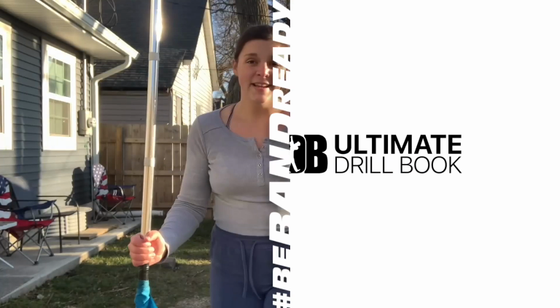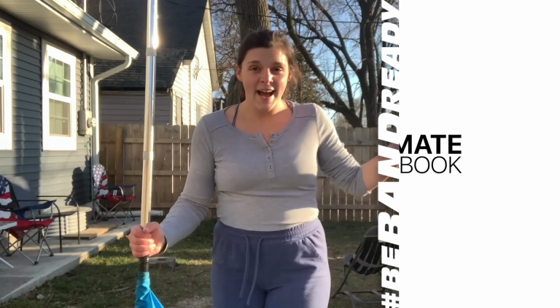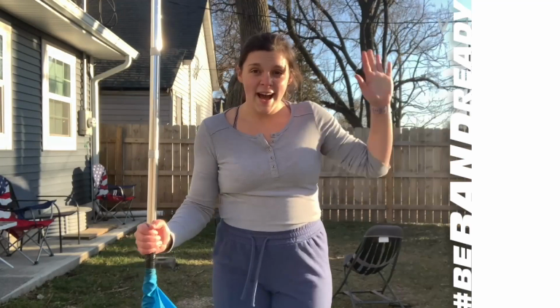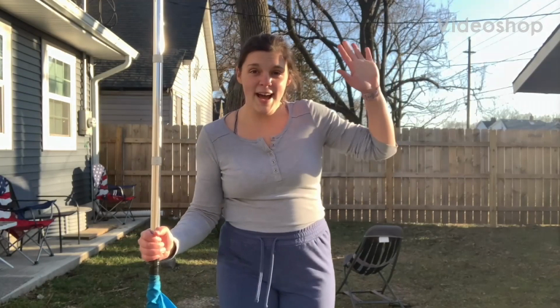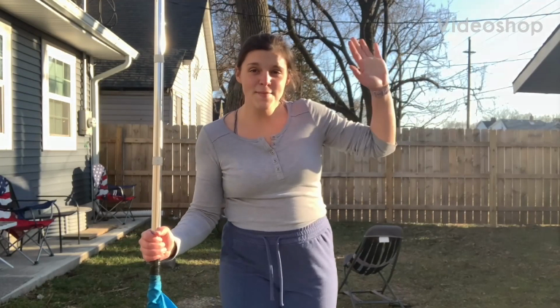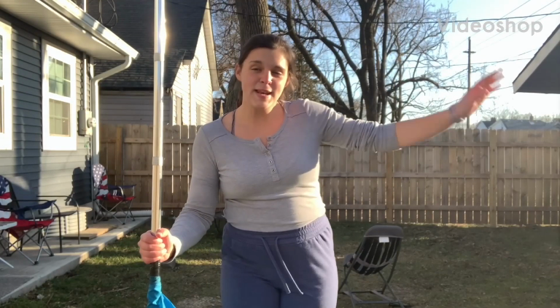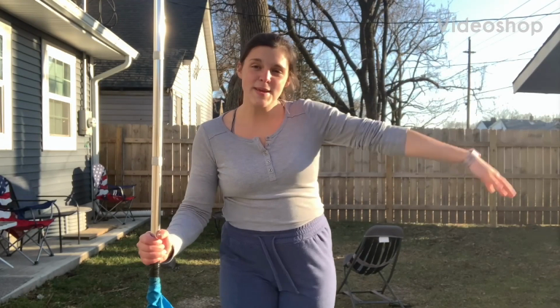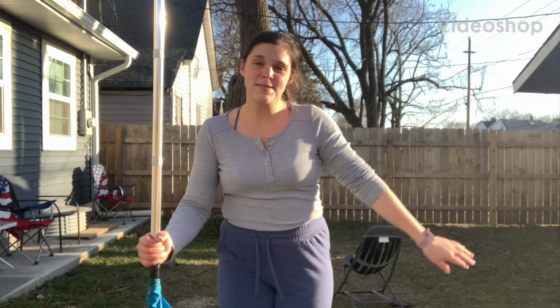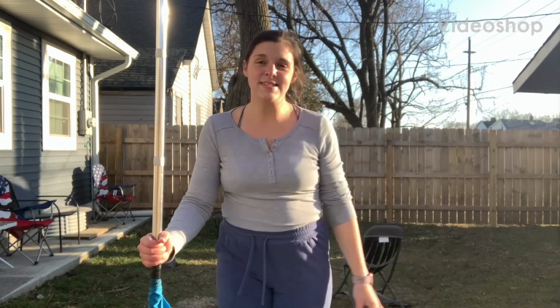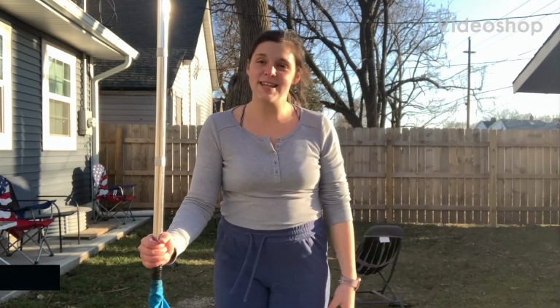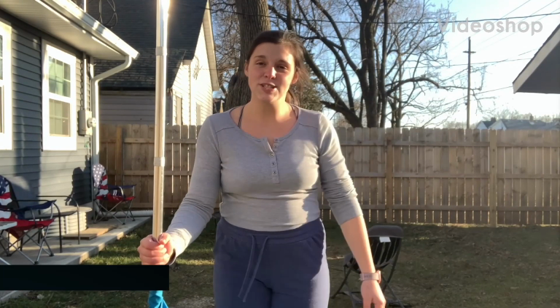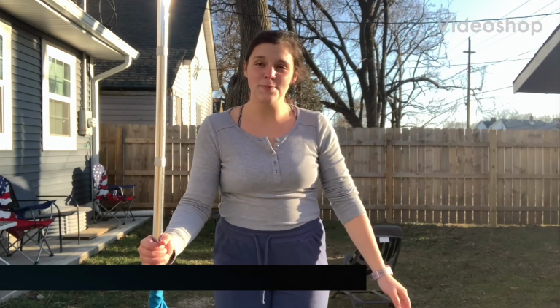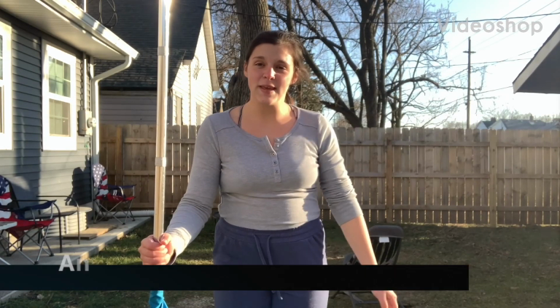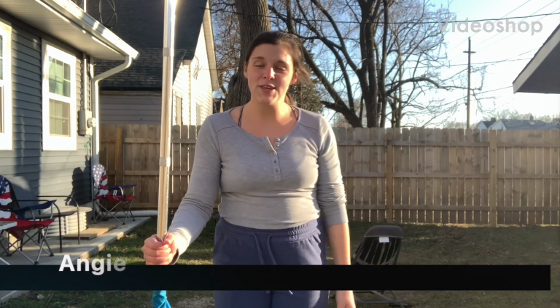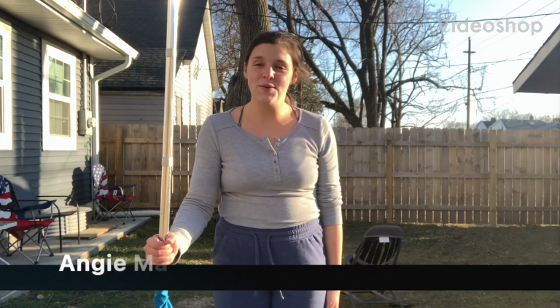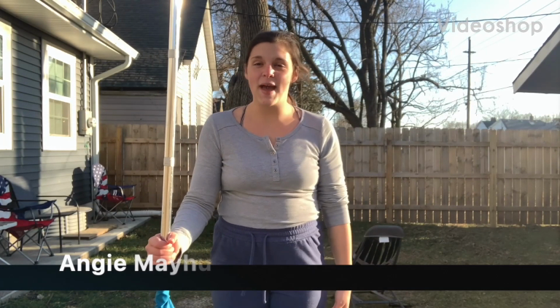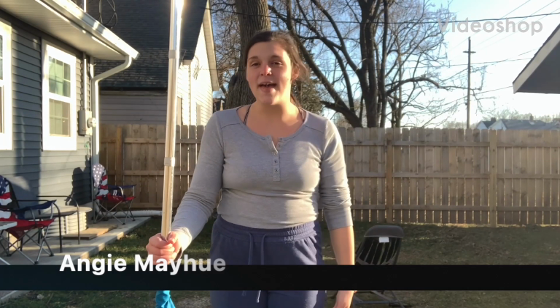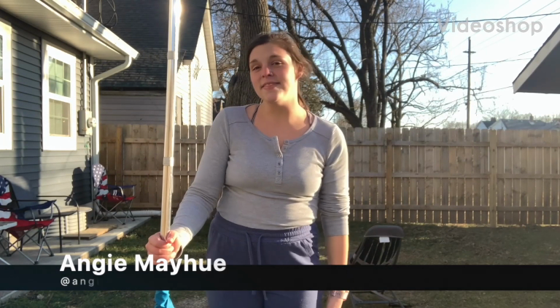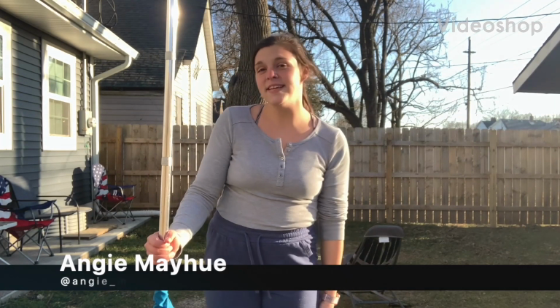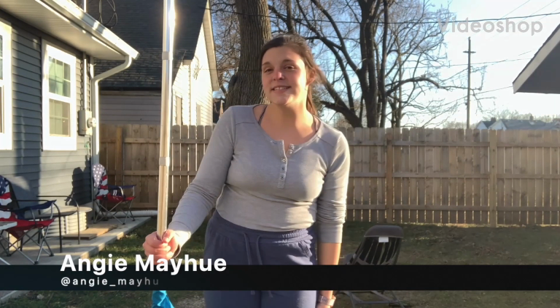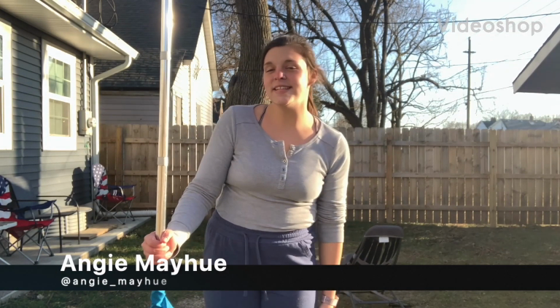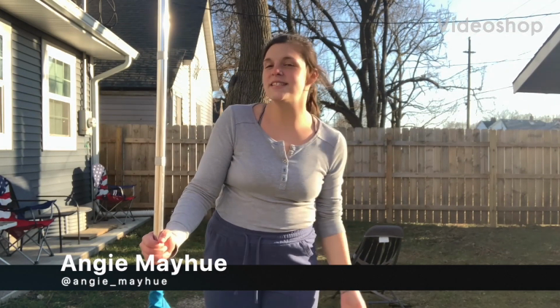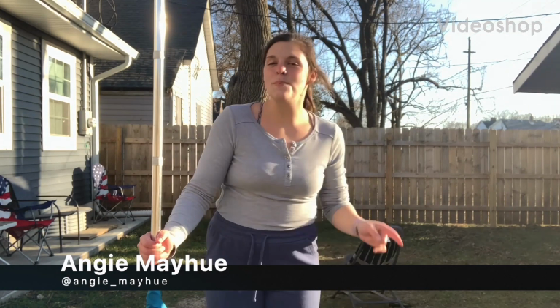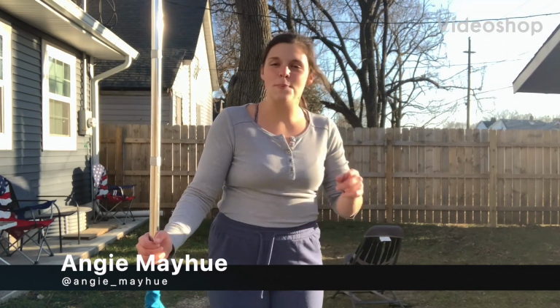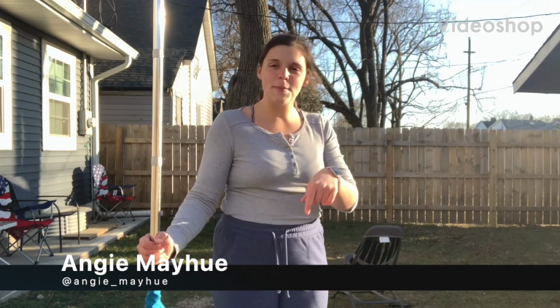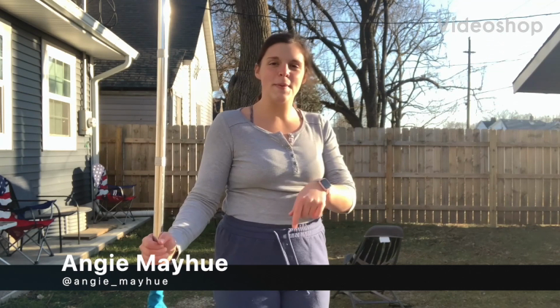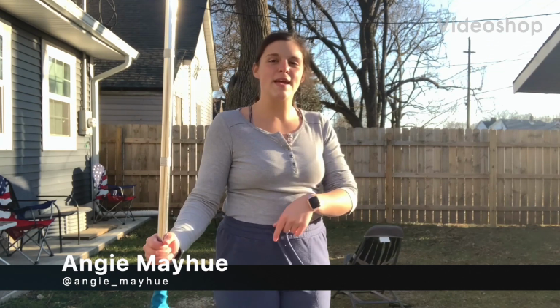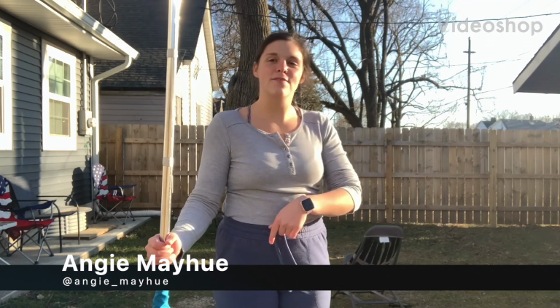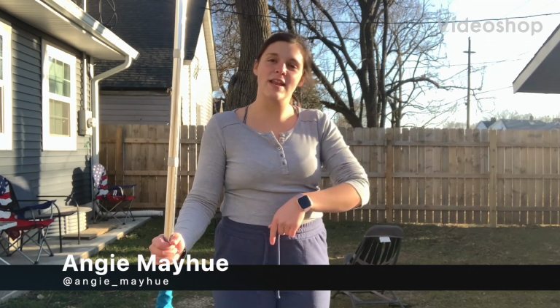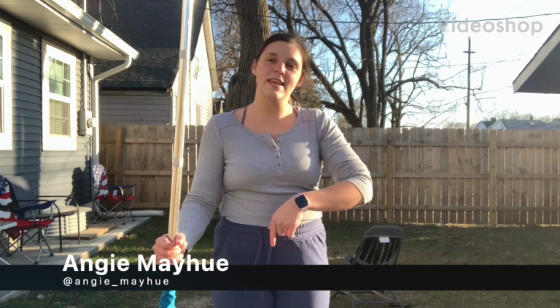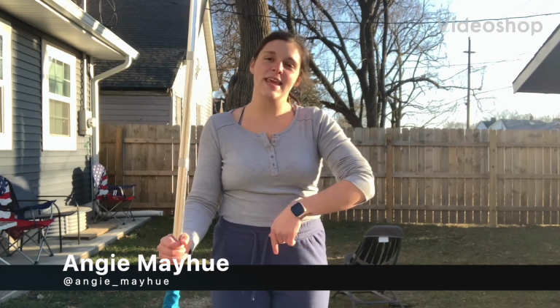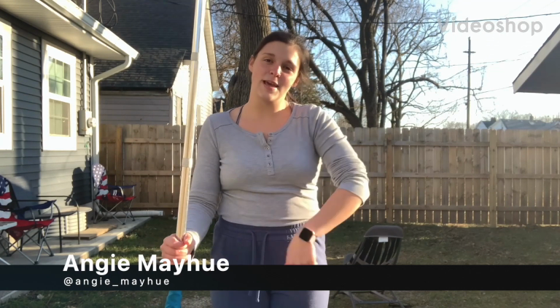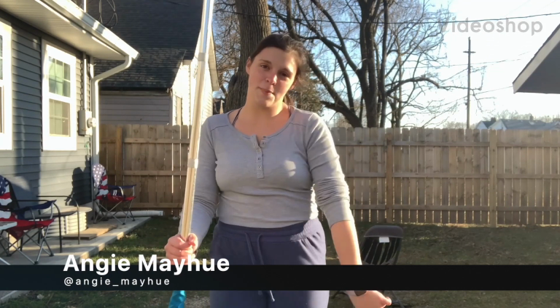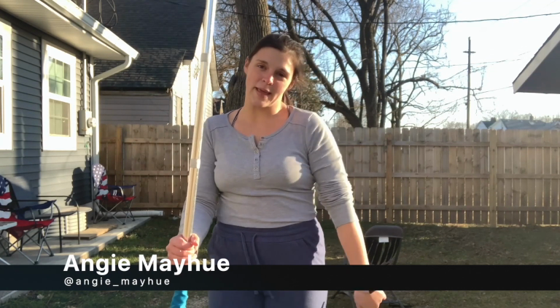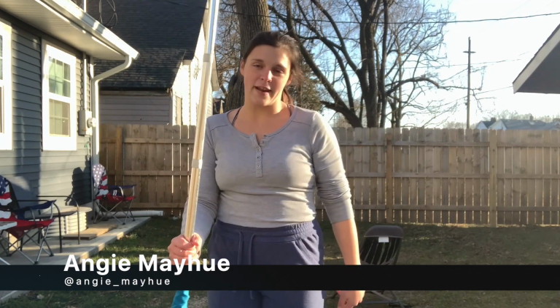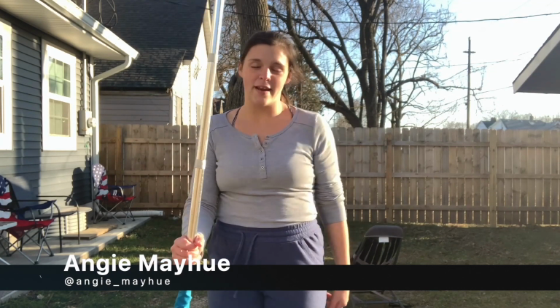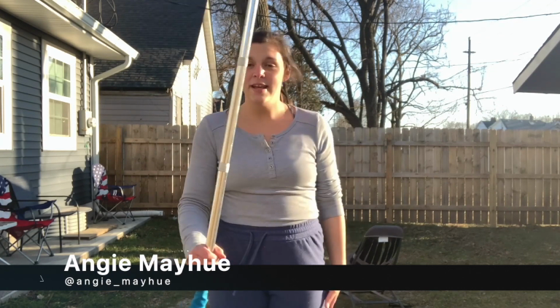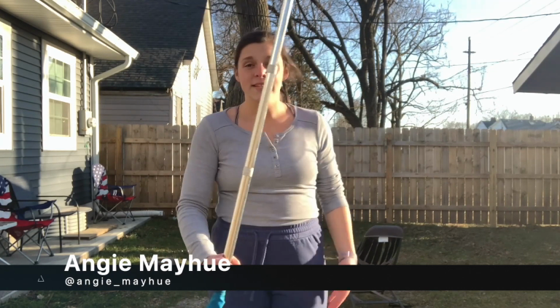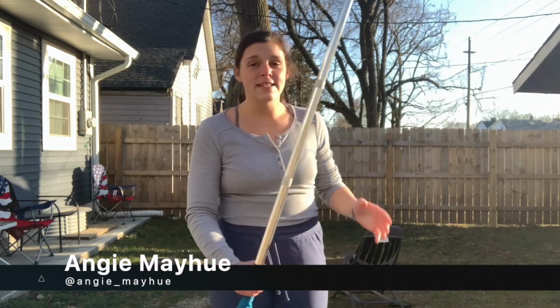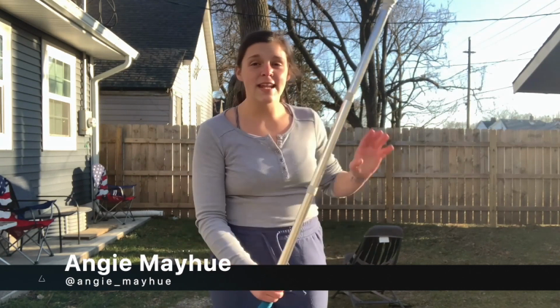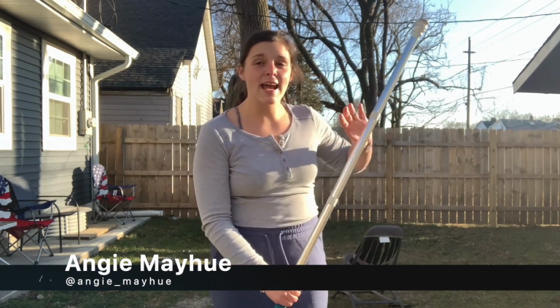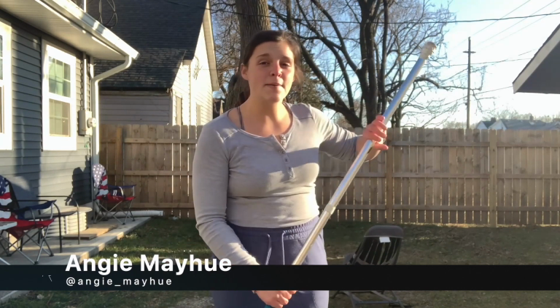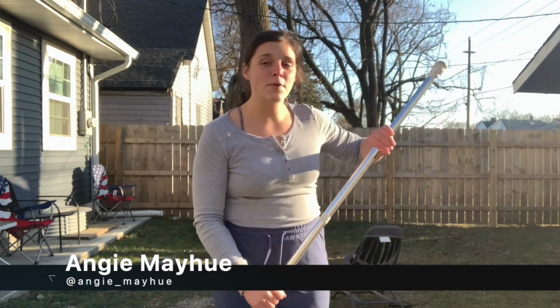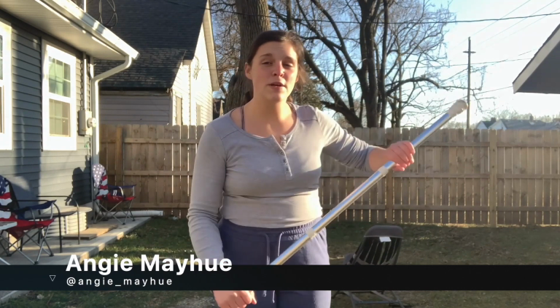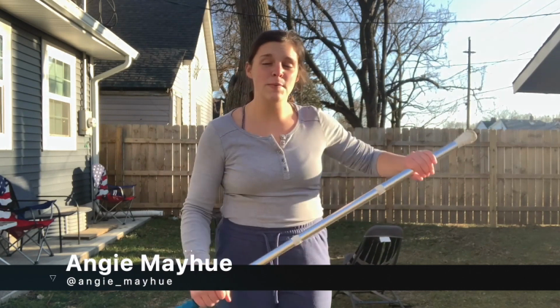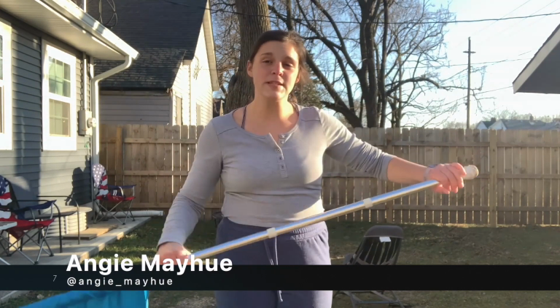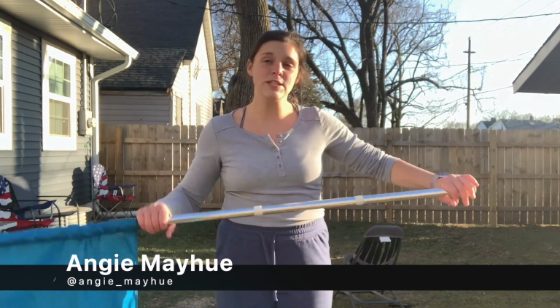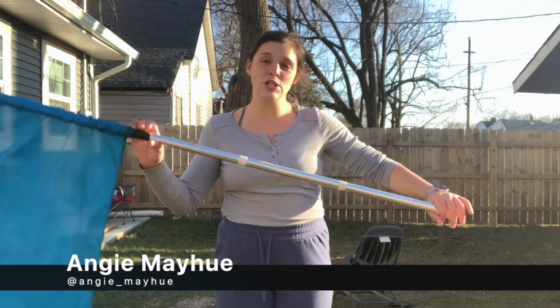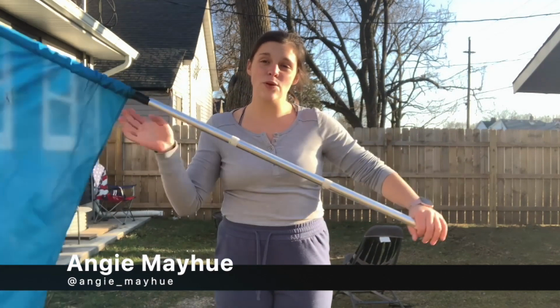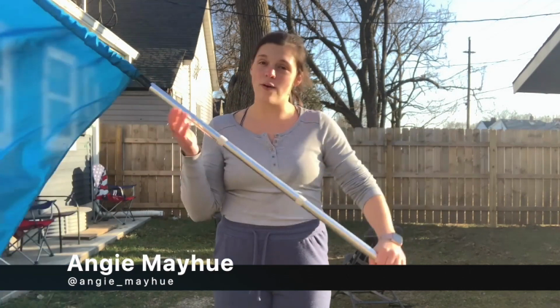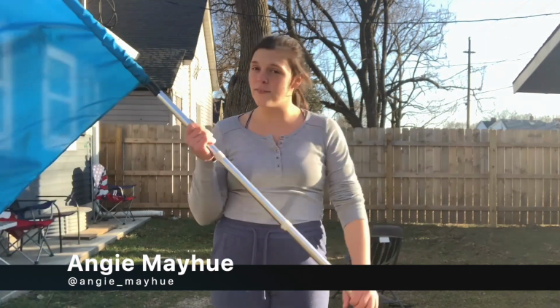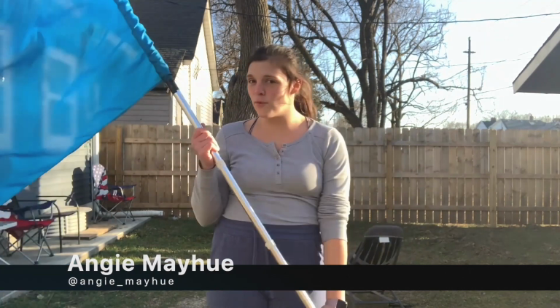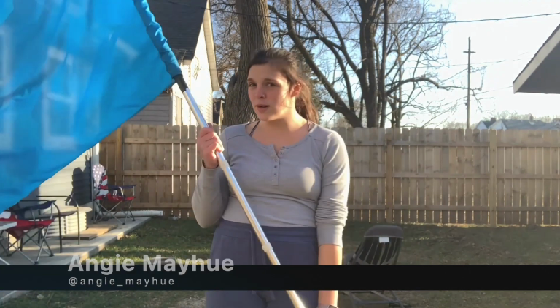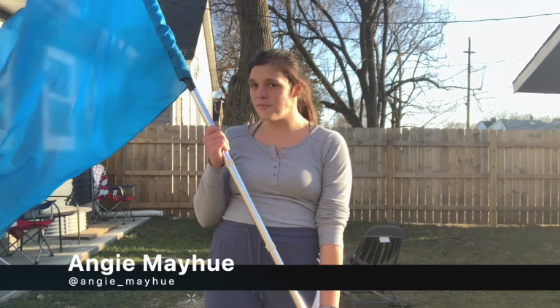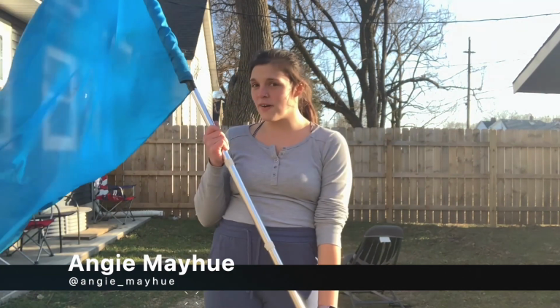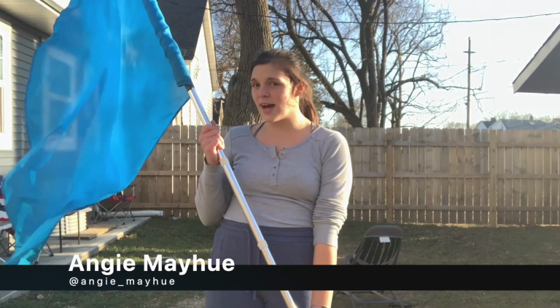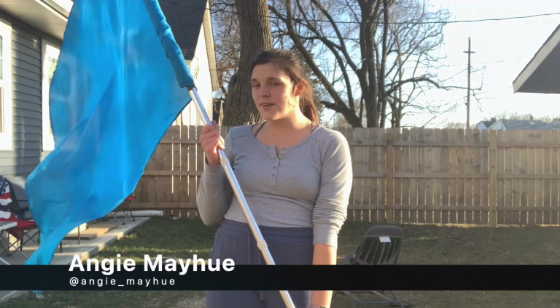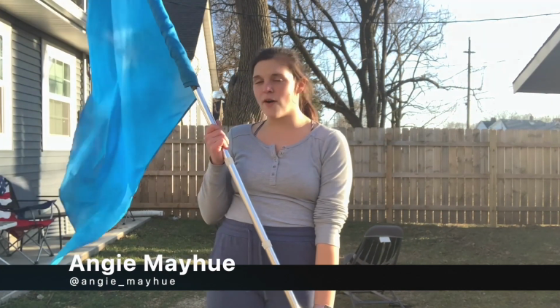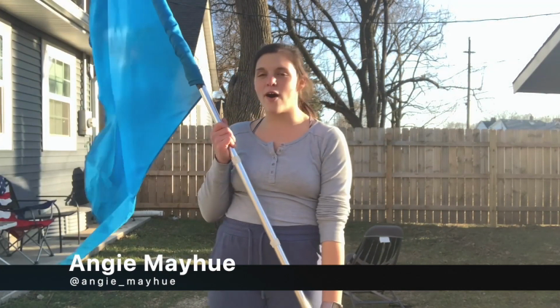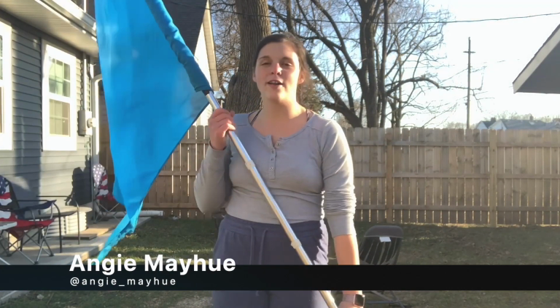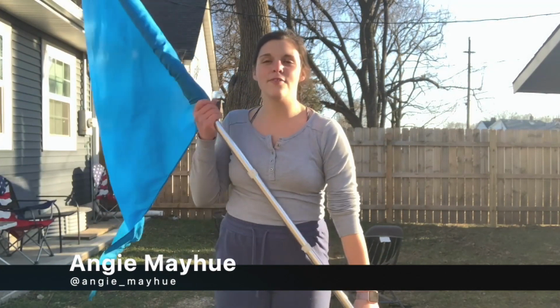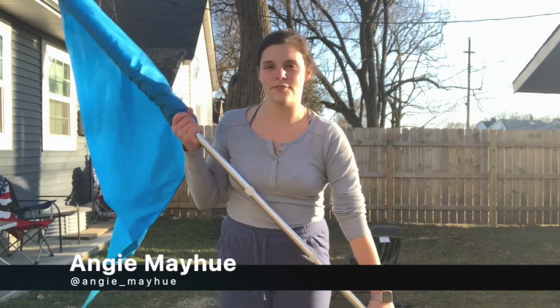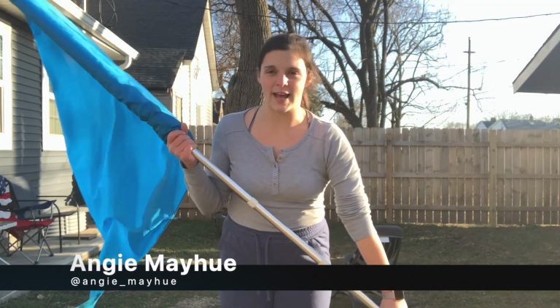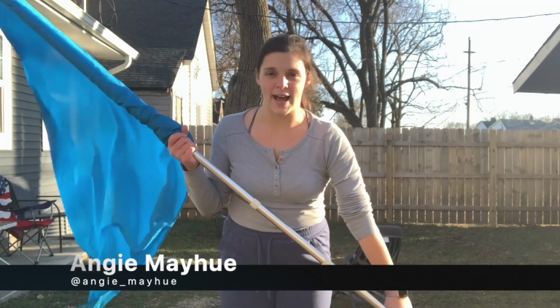Hi, my name is Angie Mayhew and this is the Be Band Ready campaign. Today I'm going to be teaching you a 45 on flag.